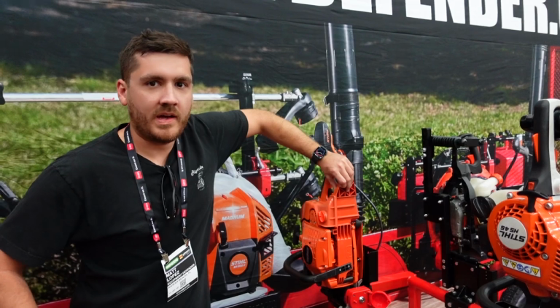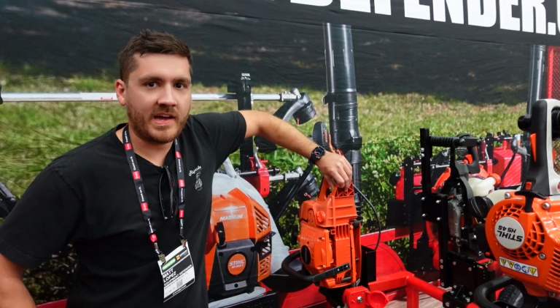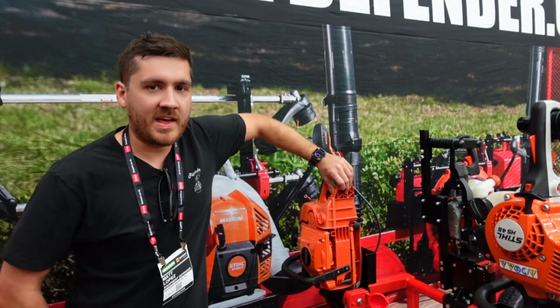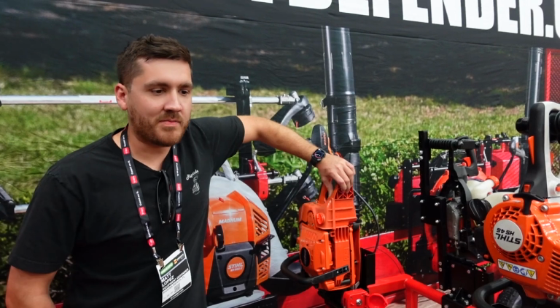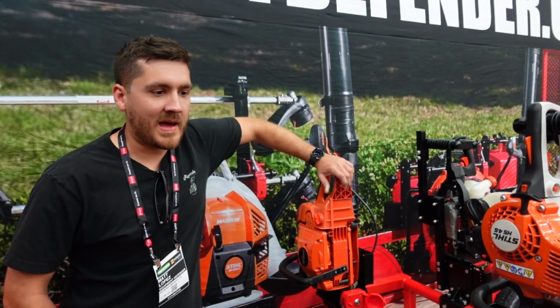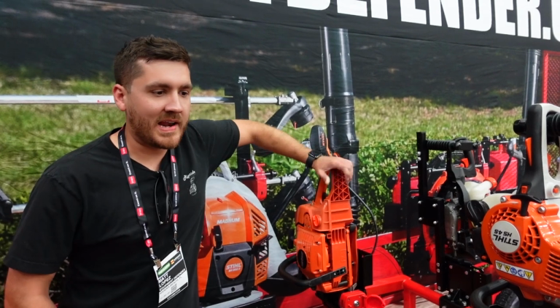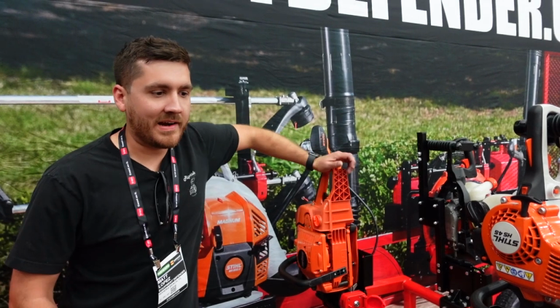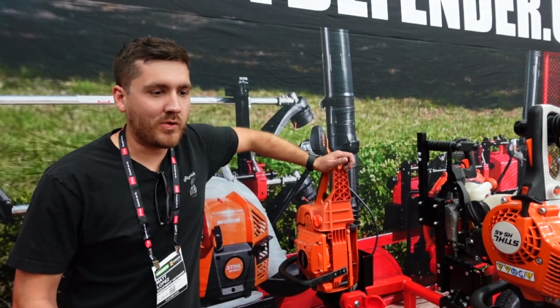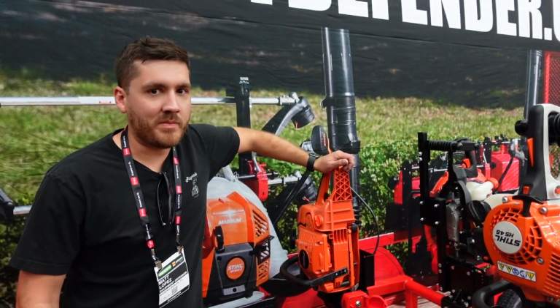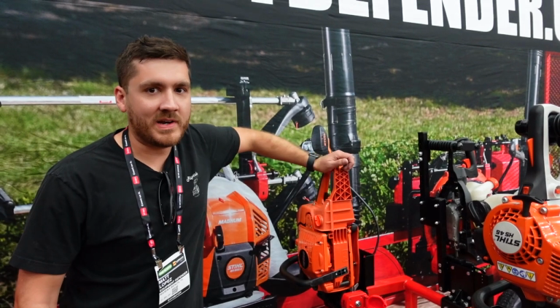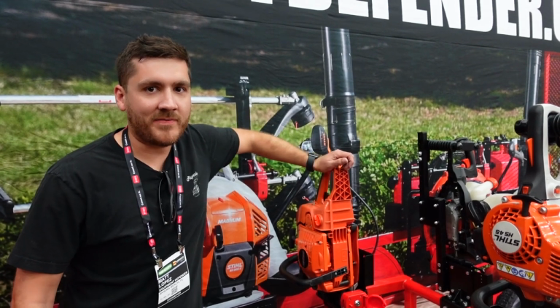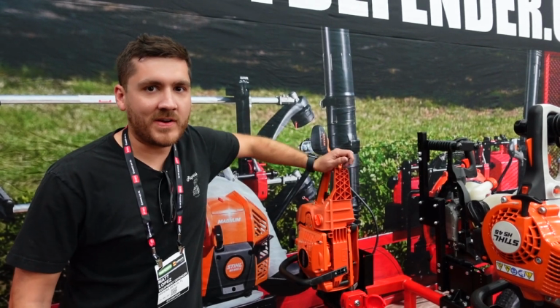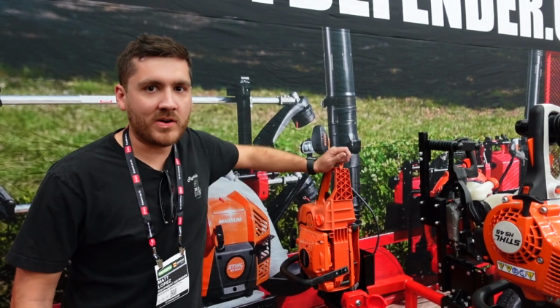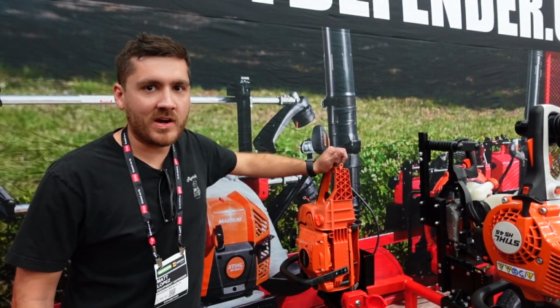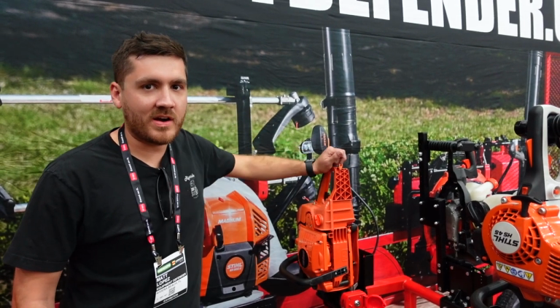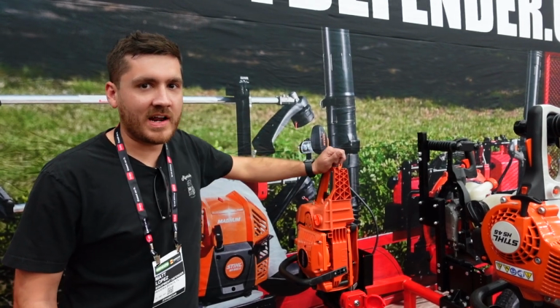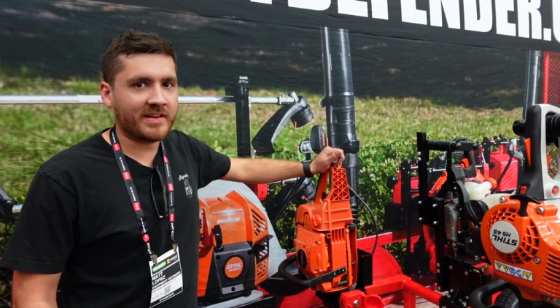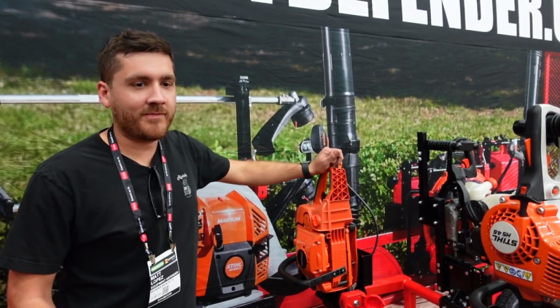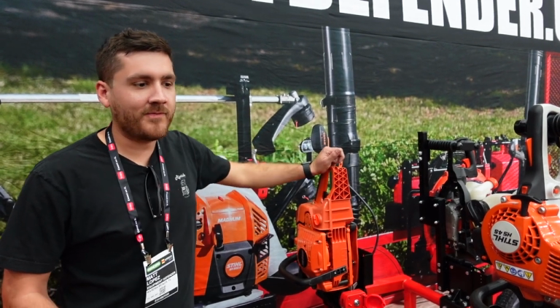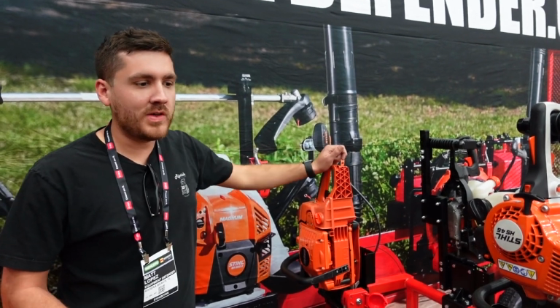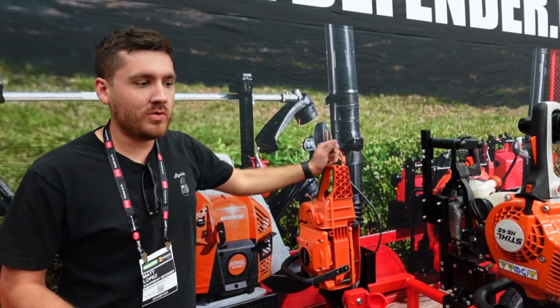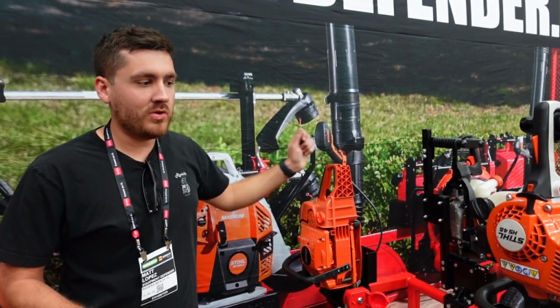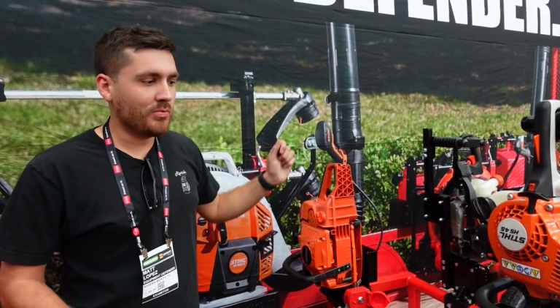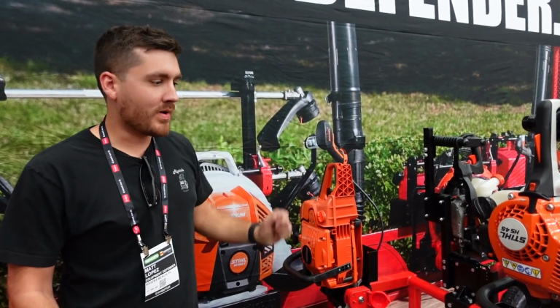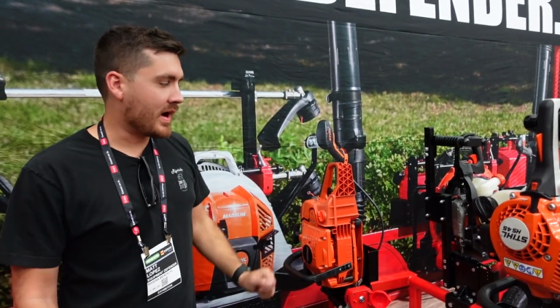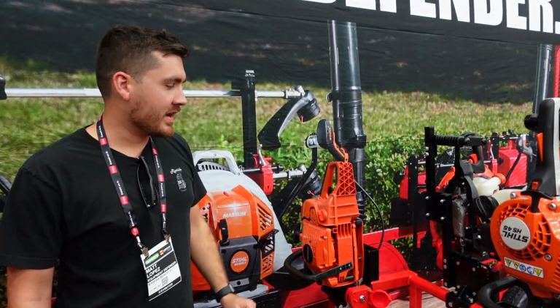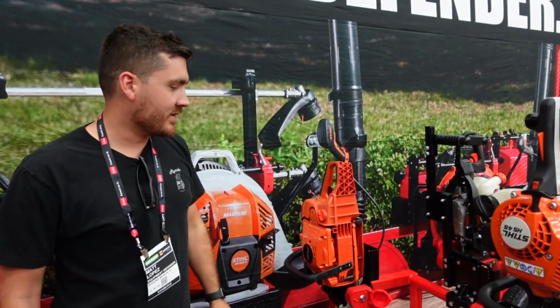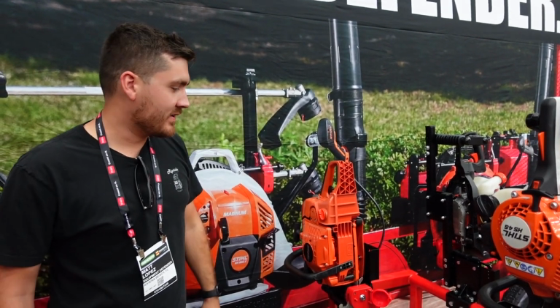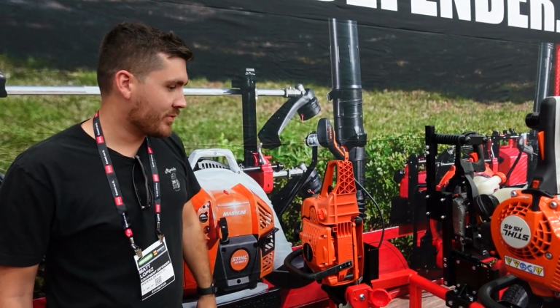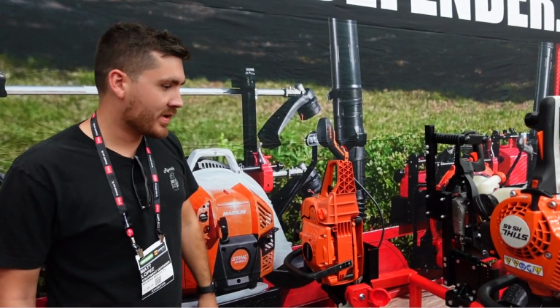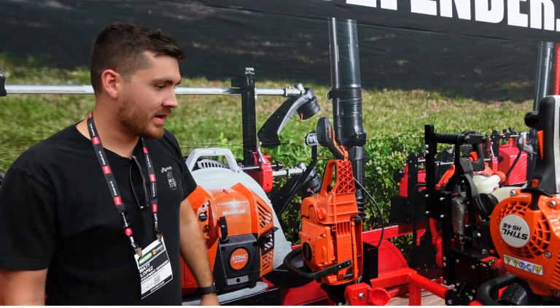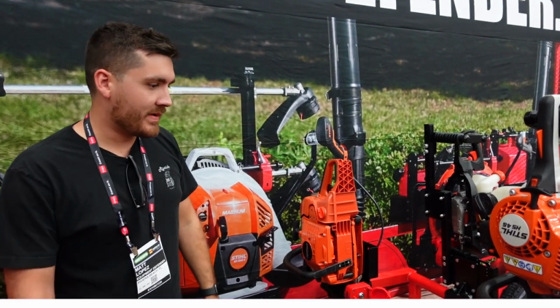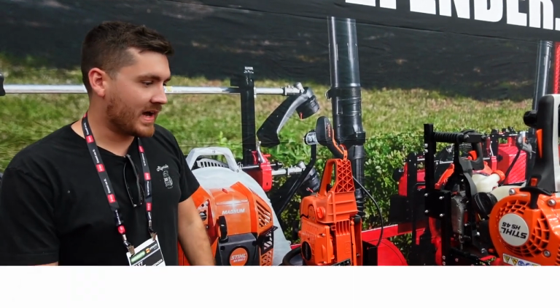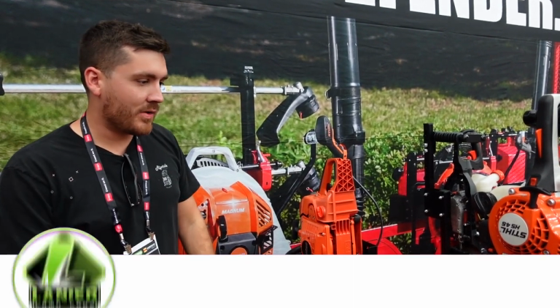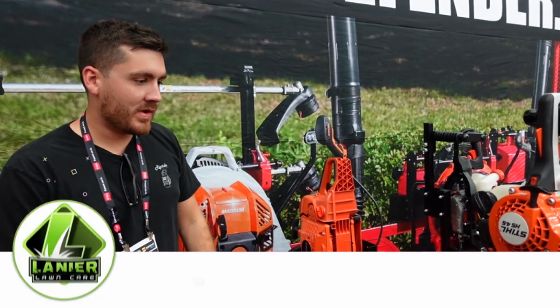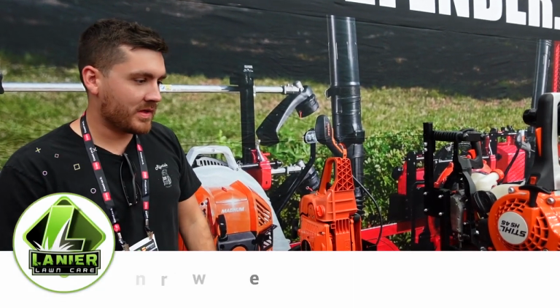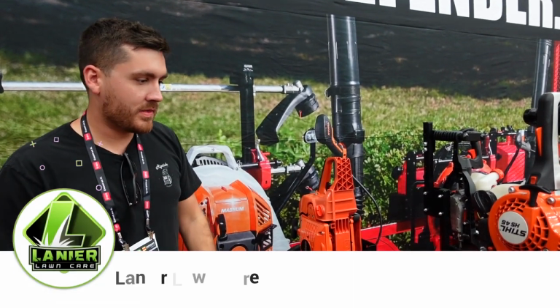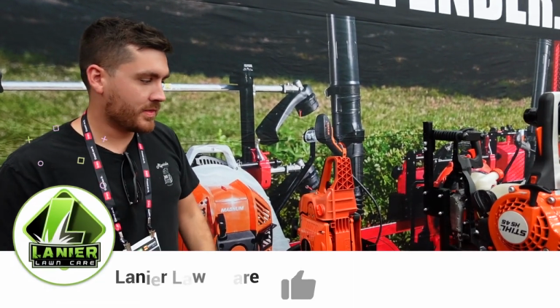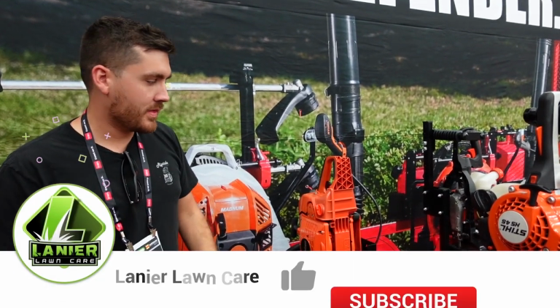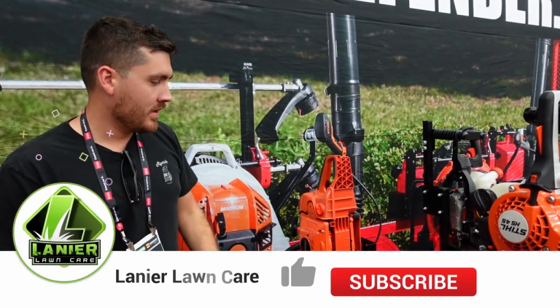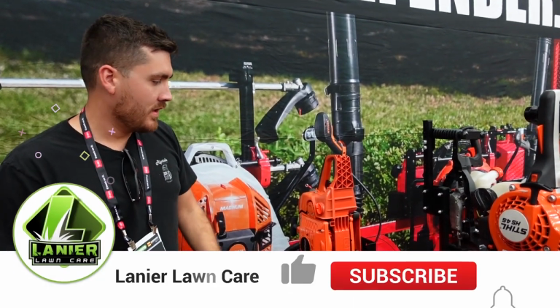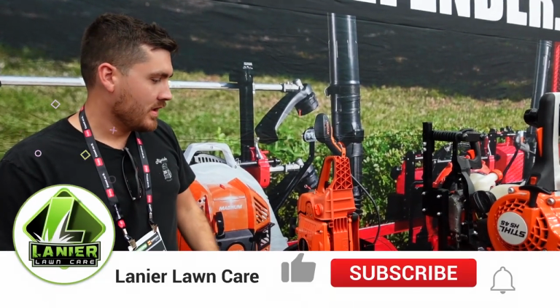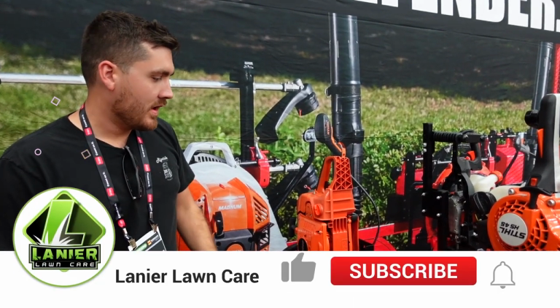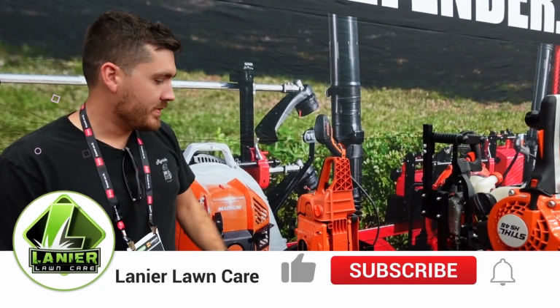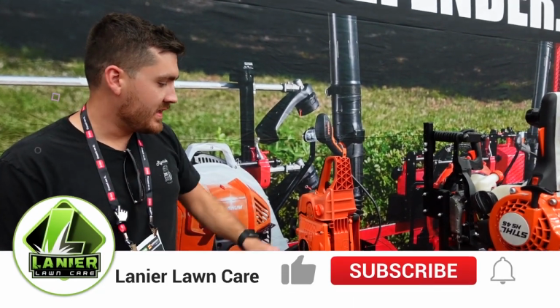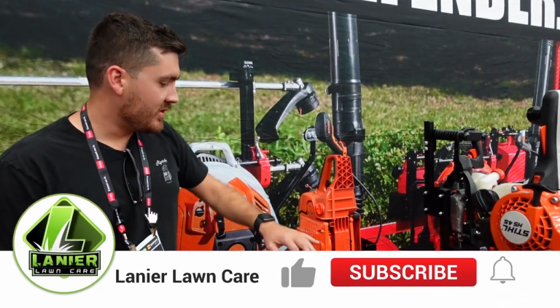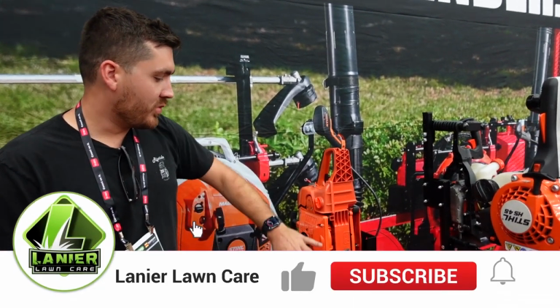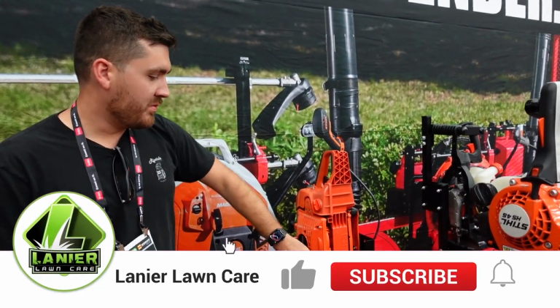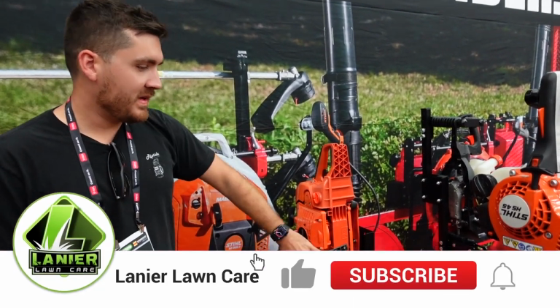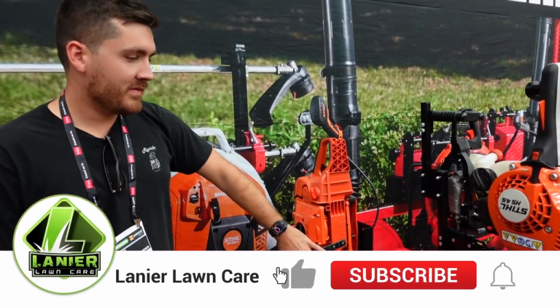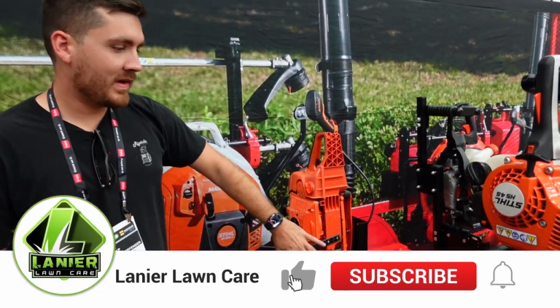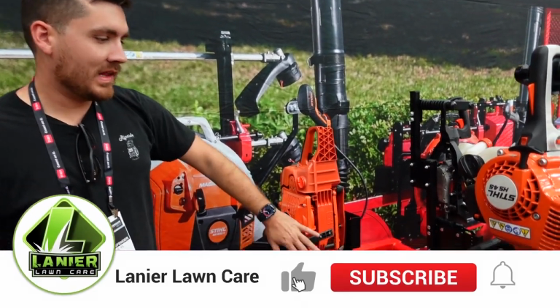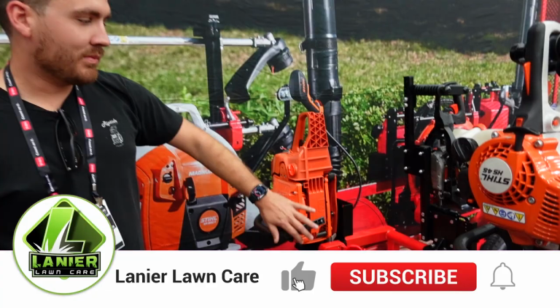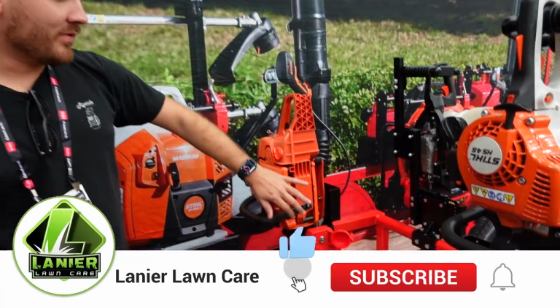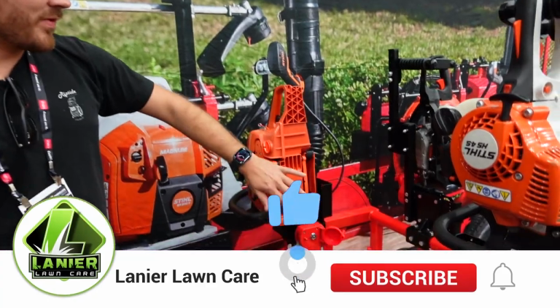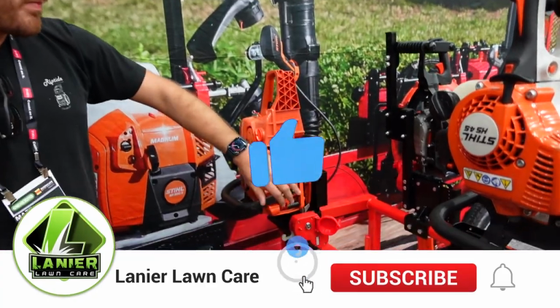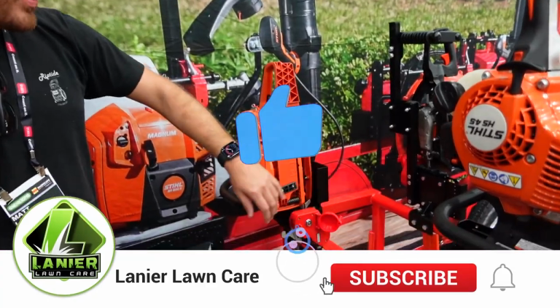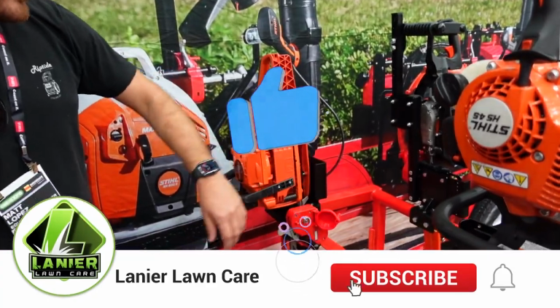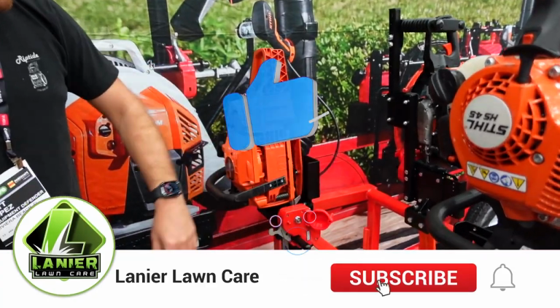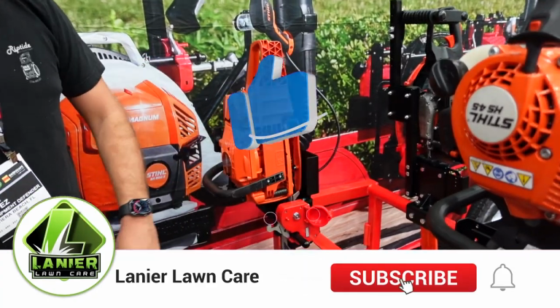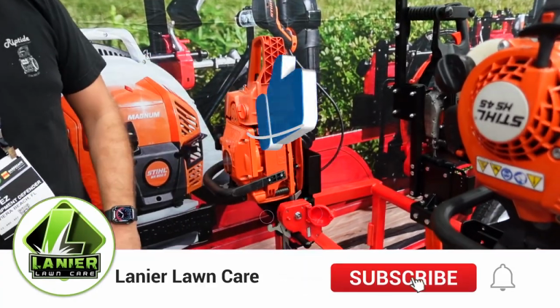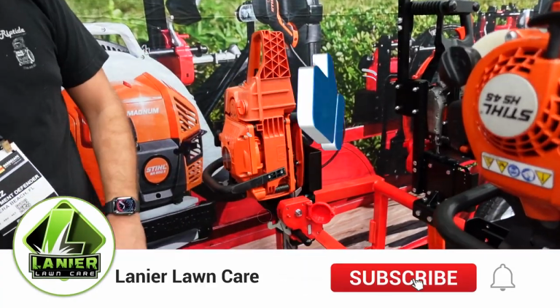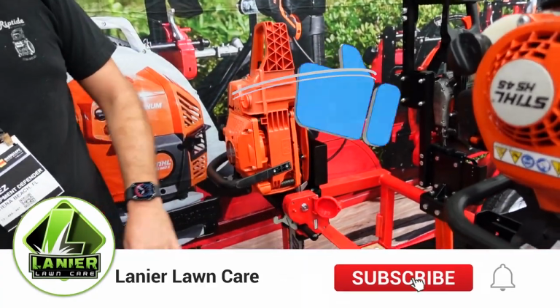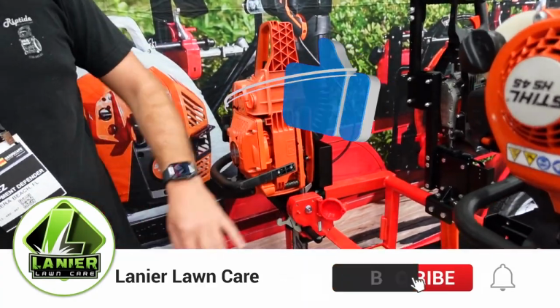Hey guys, Matt at Equipment Defender here. I've got a few new products that we're coming out with. These will be available for purchase at the show.